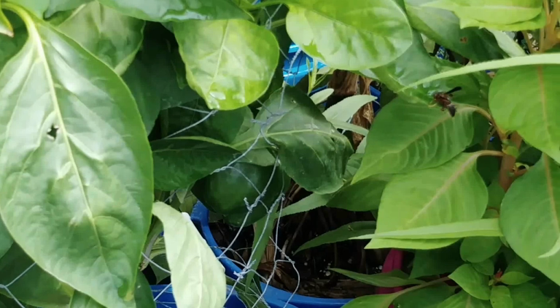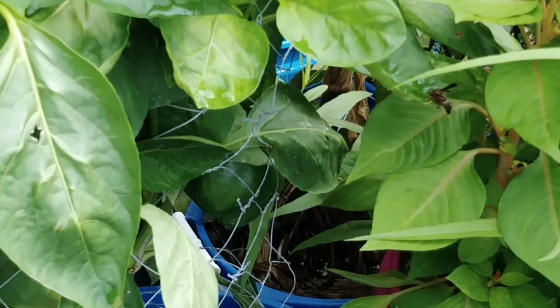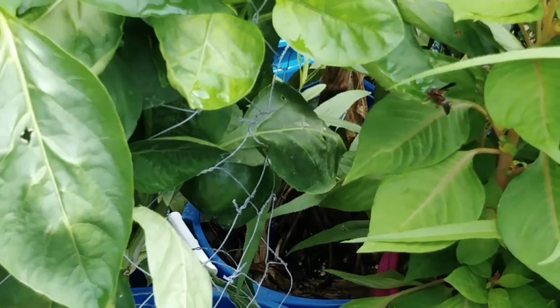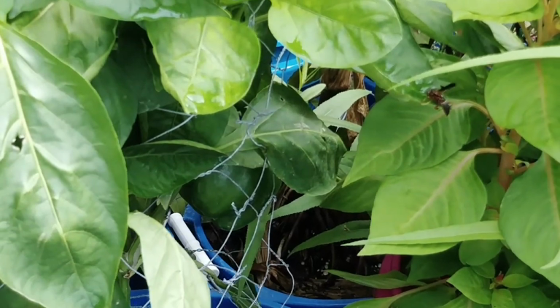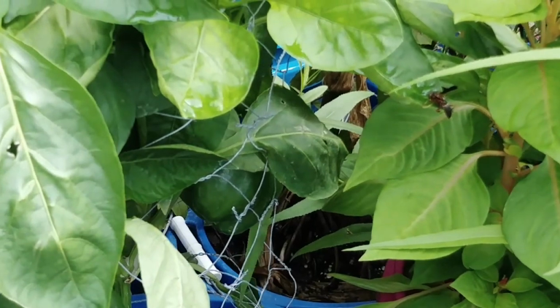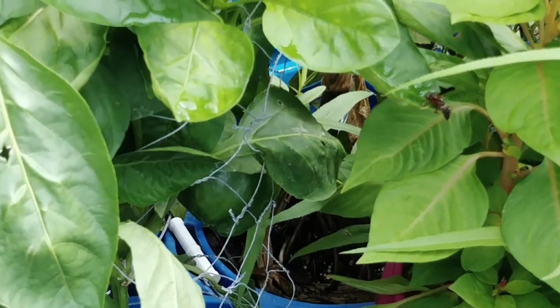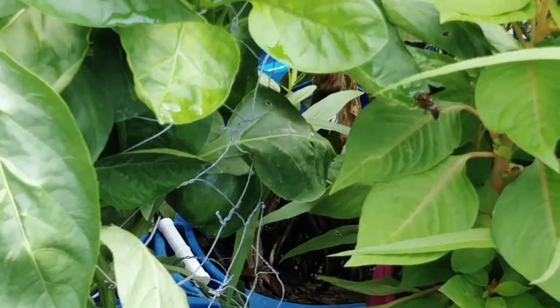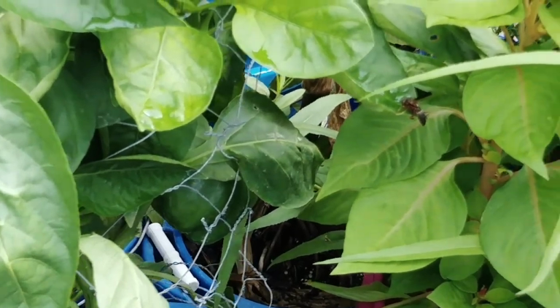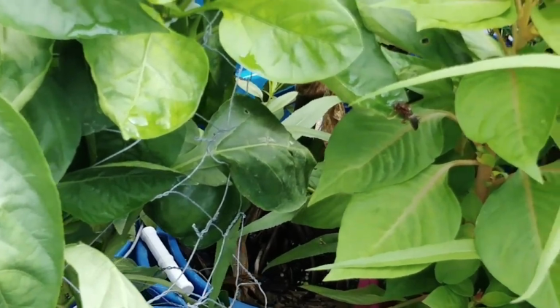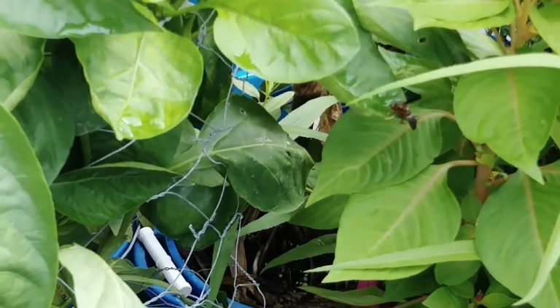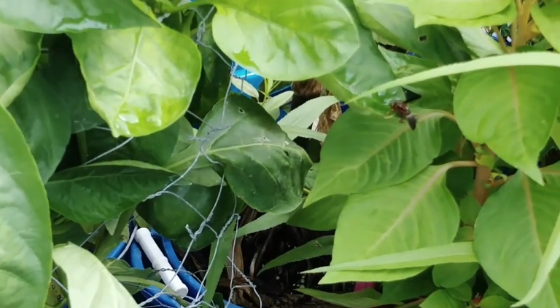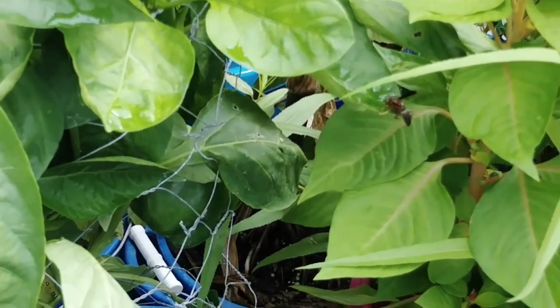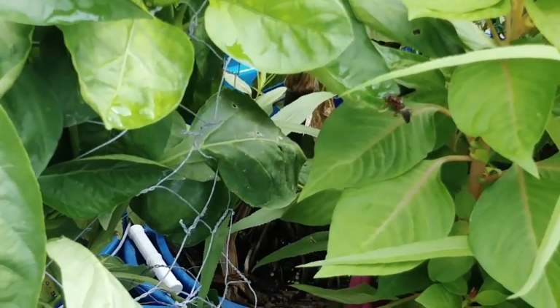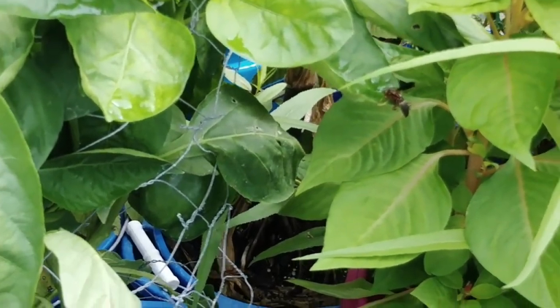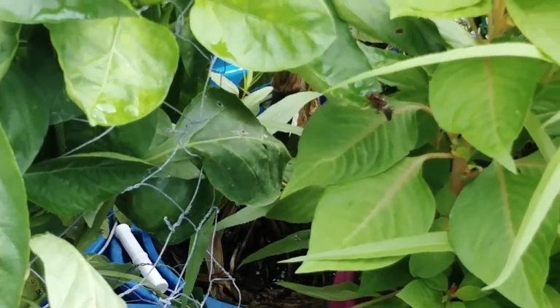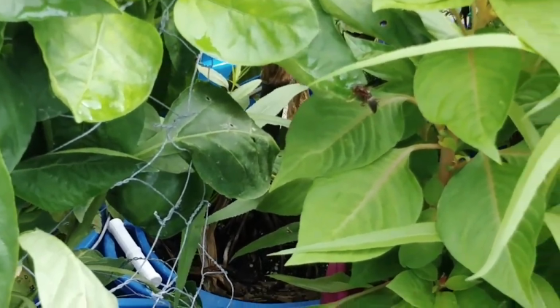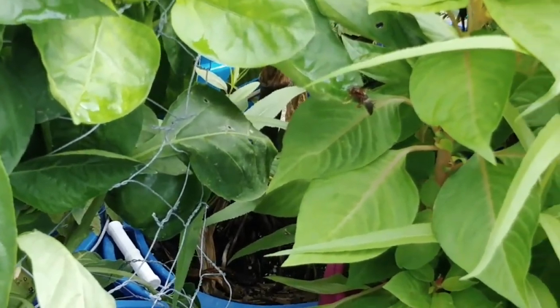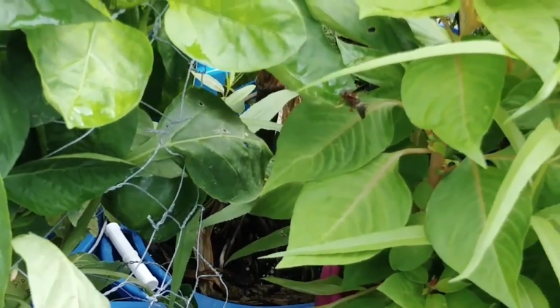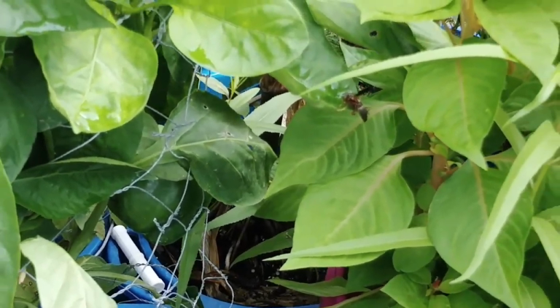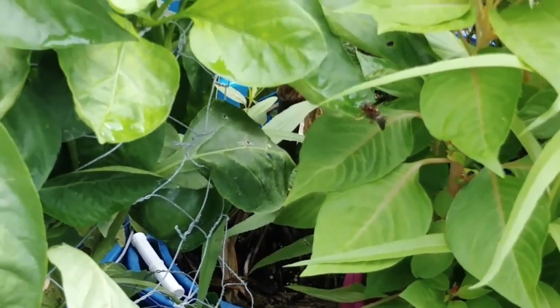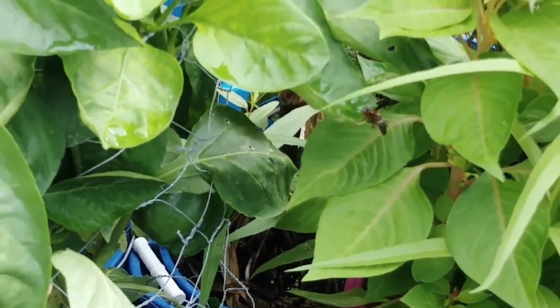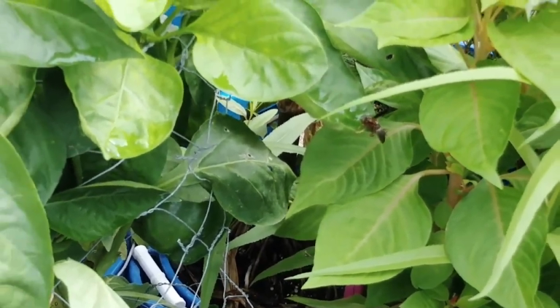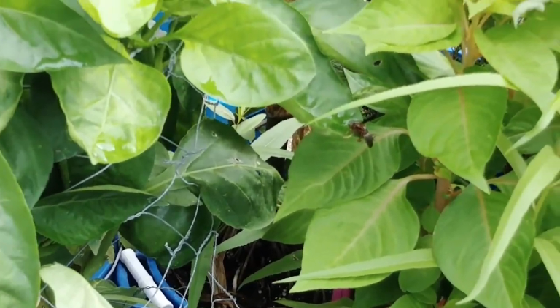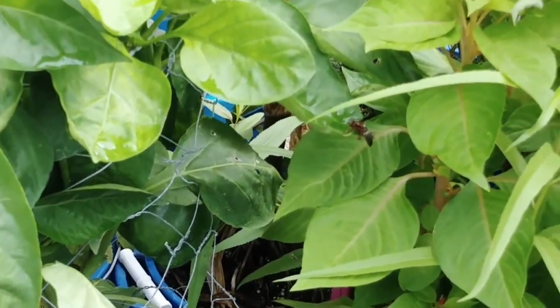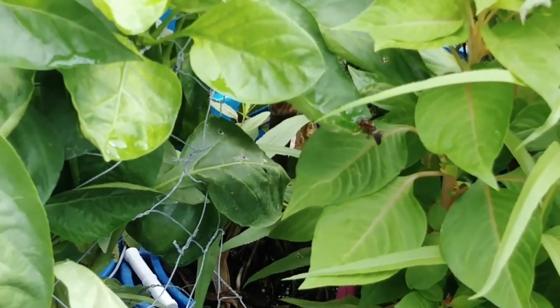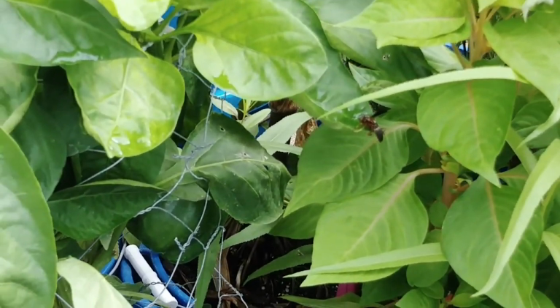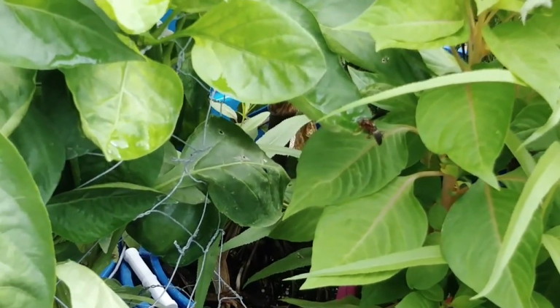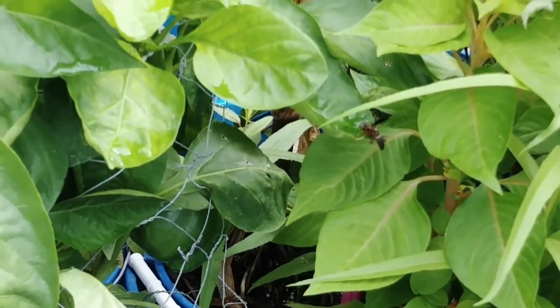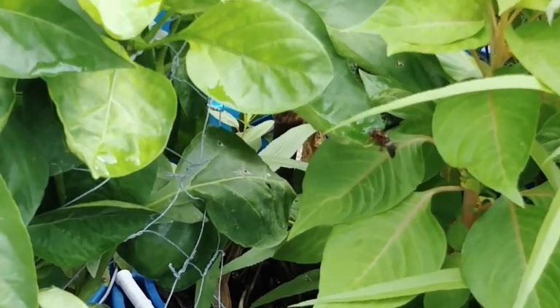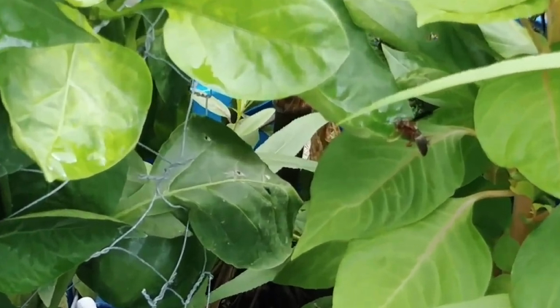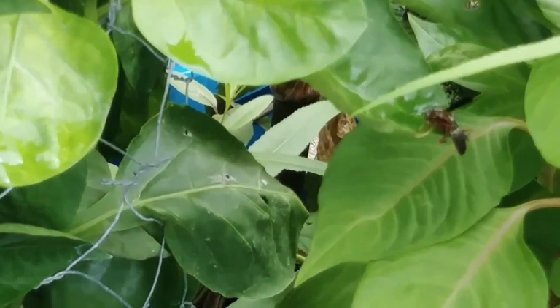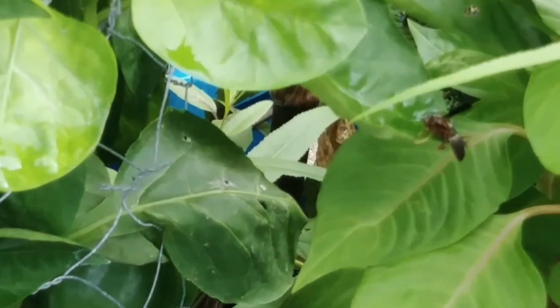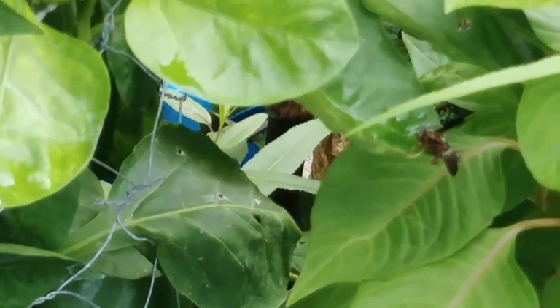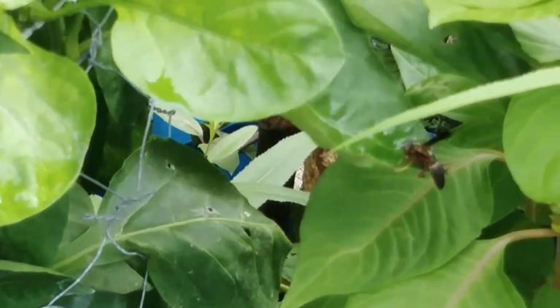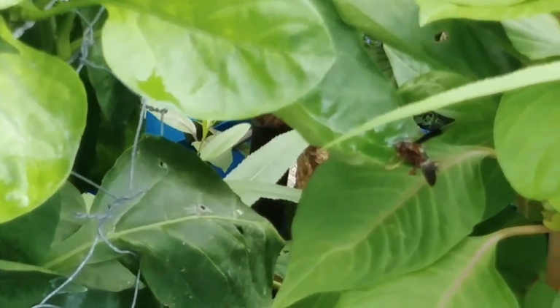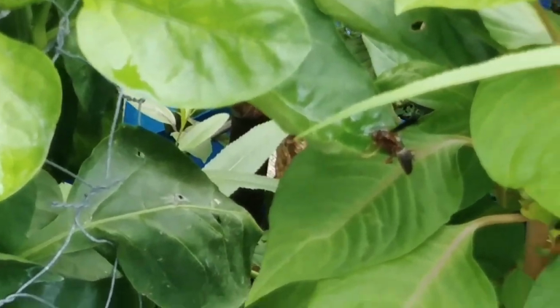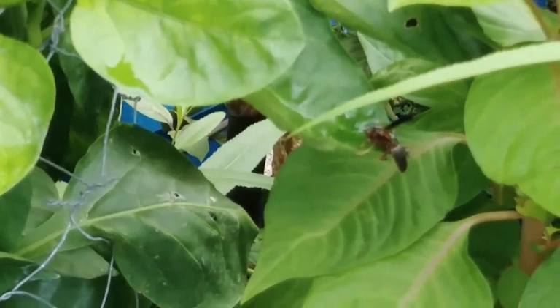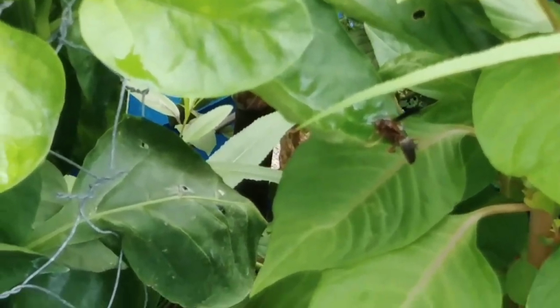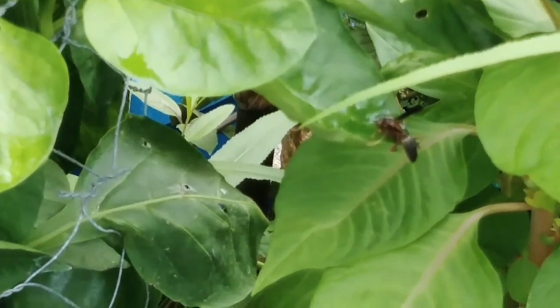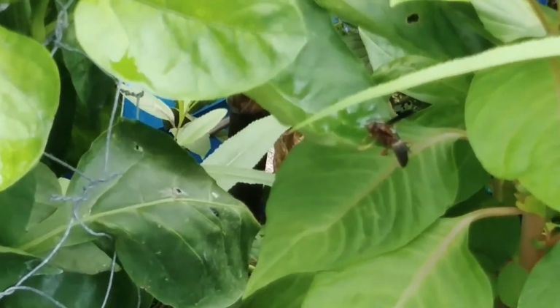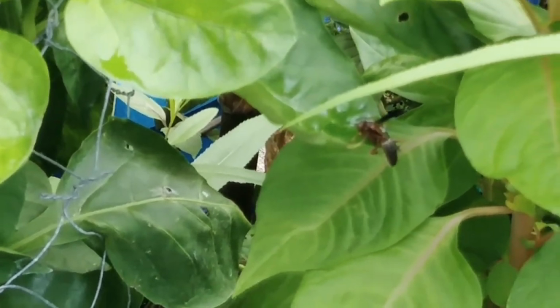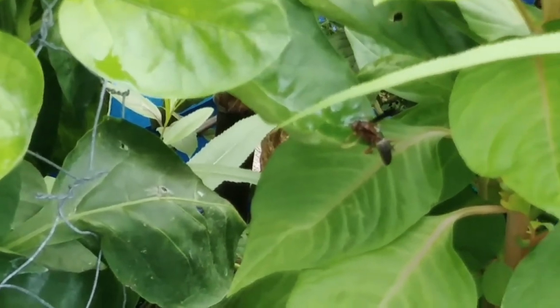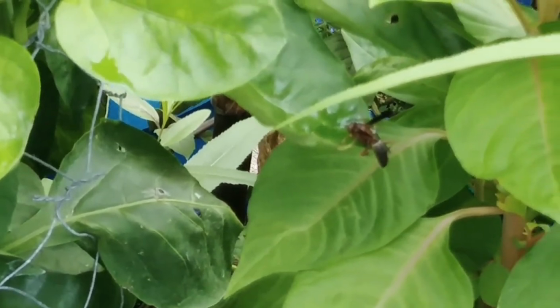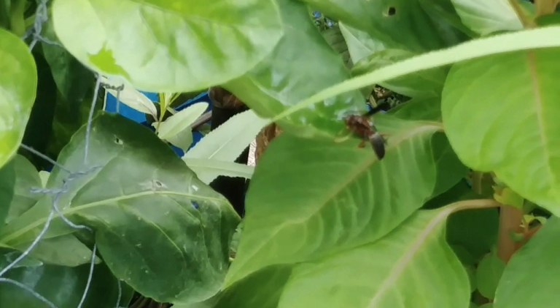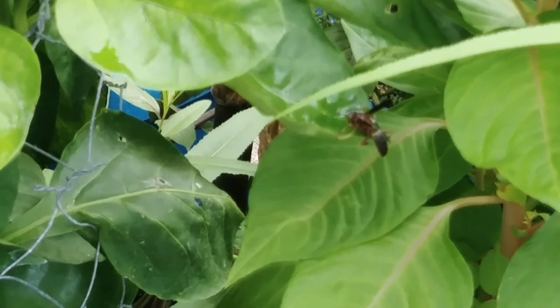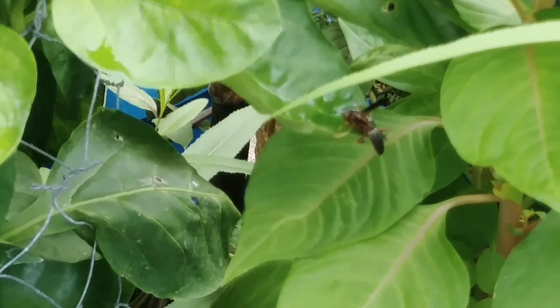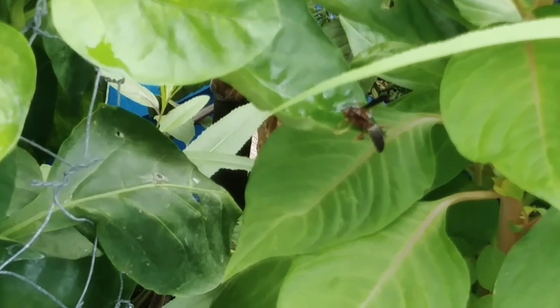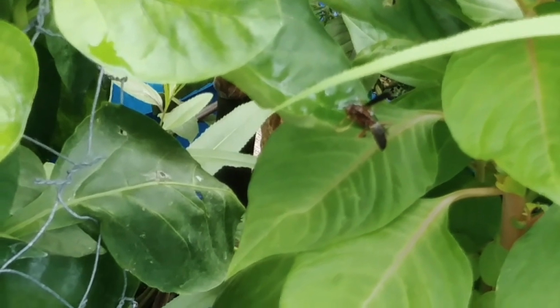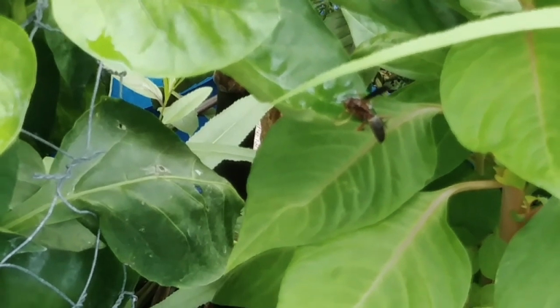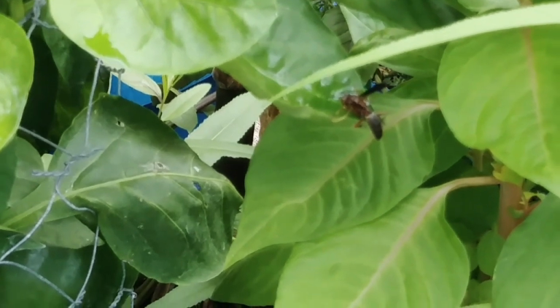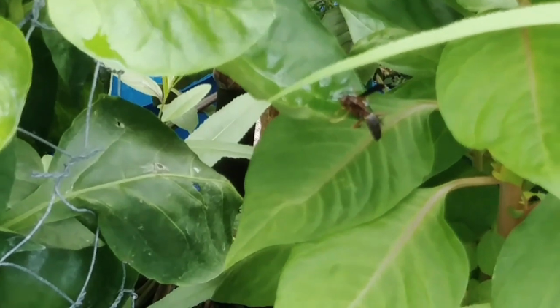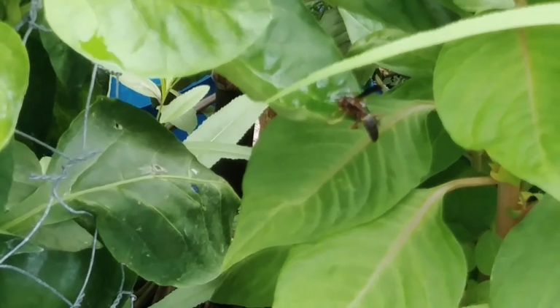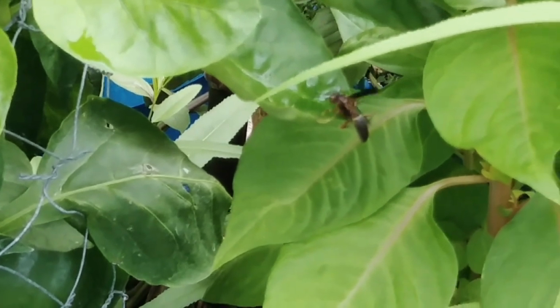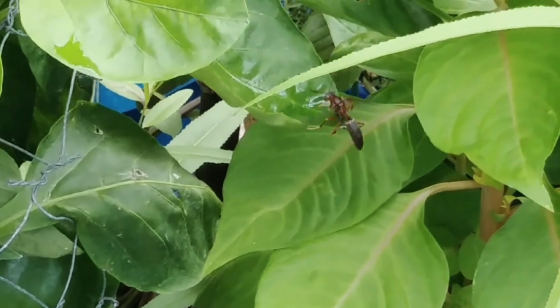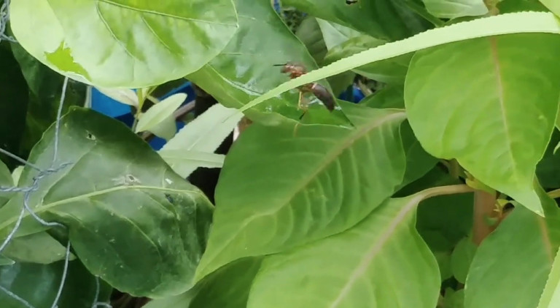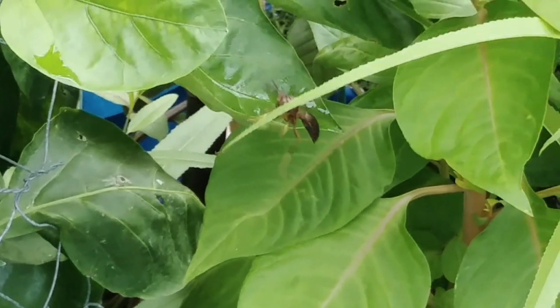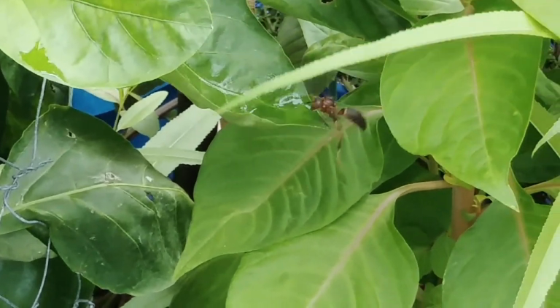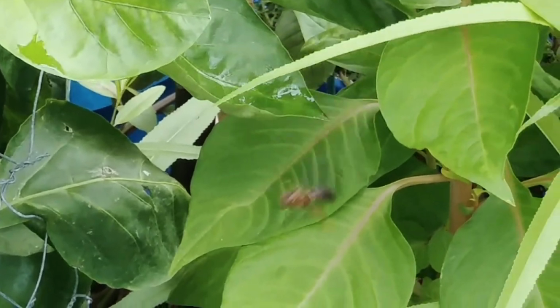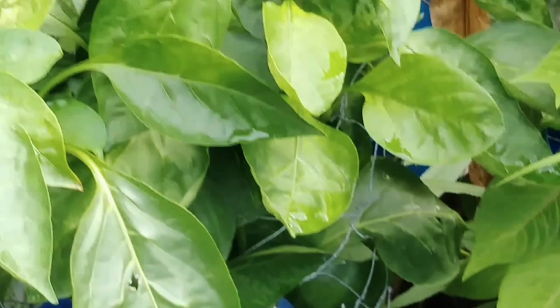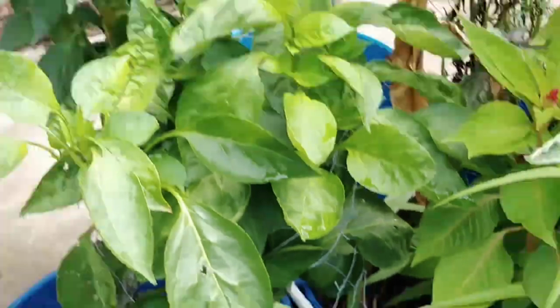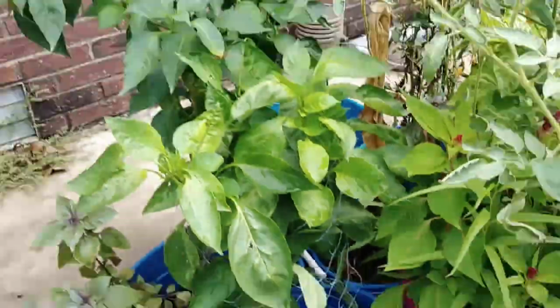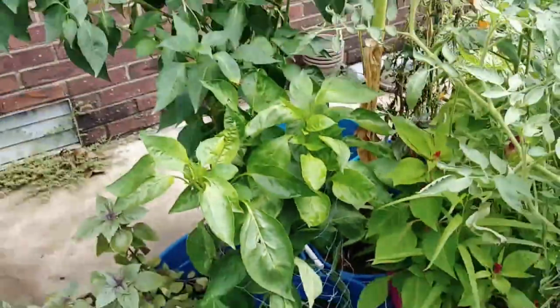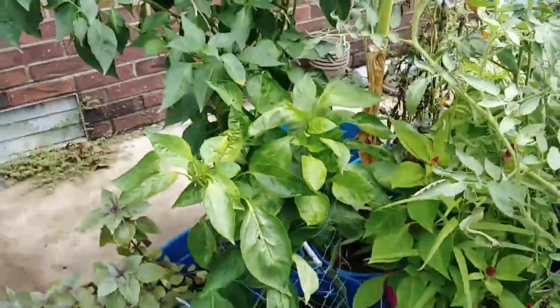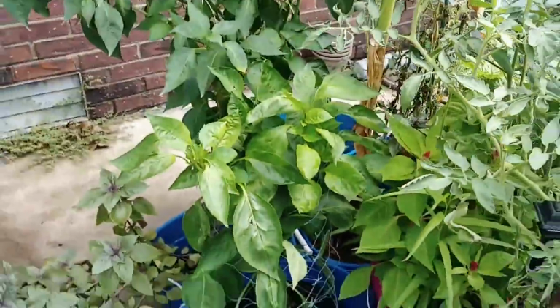There's a wasp drinking water out of a pepper leaf. He didn't like that.